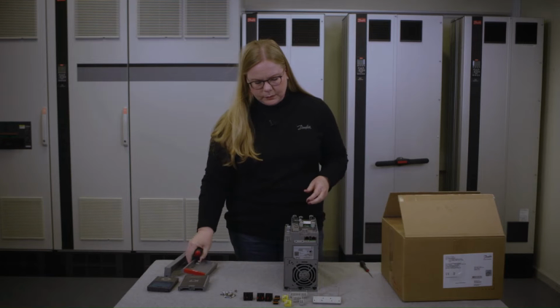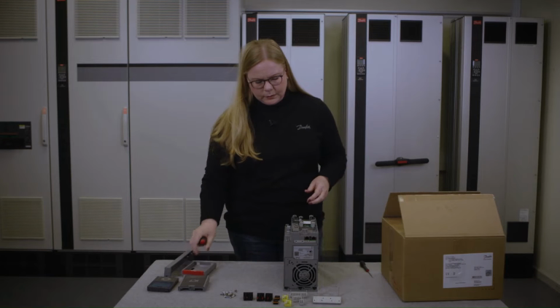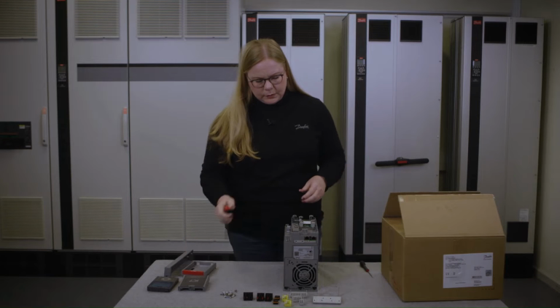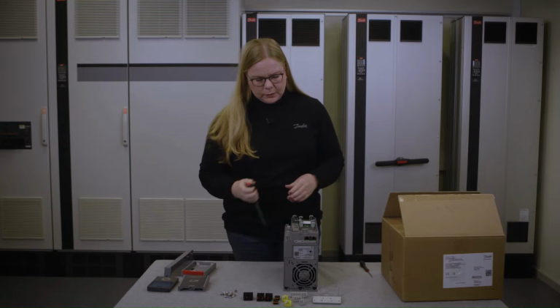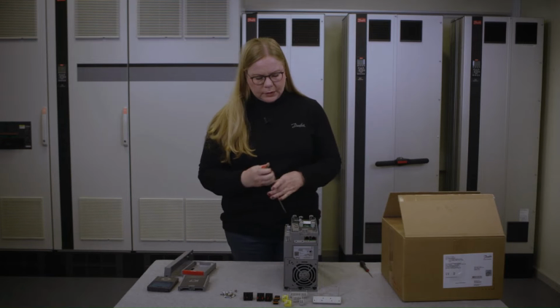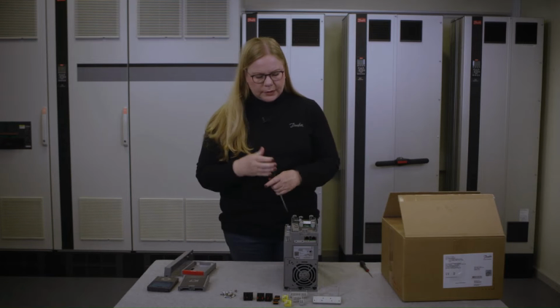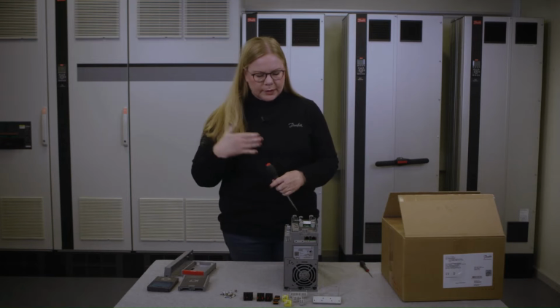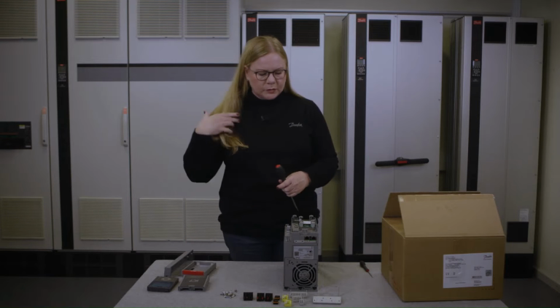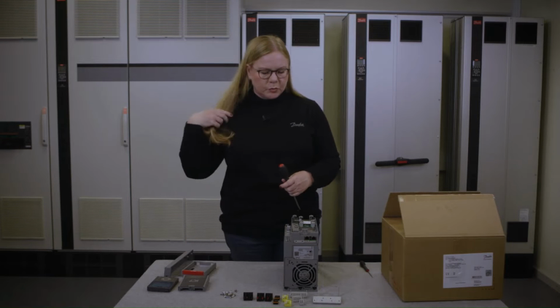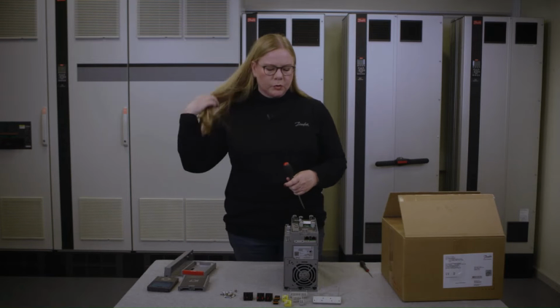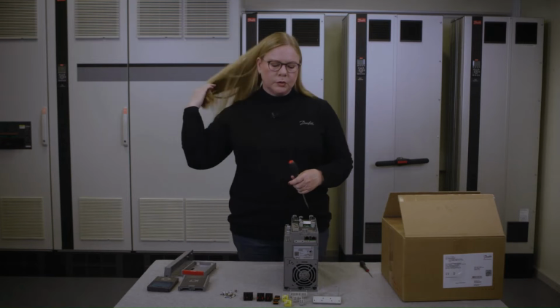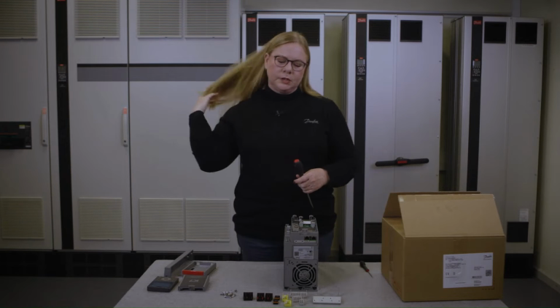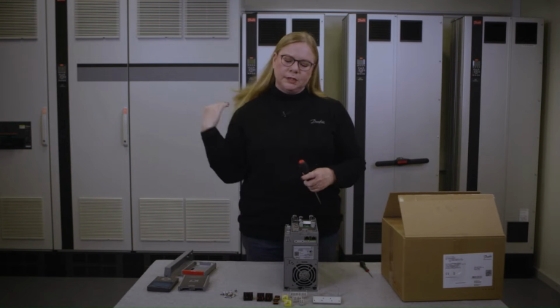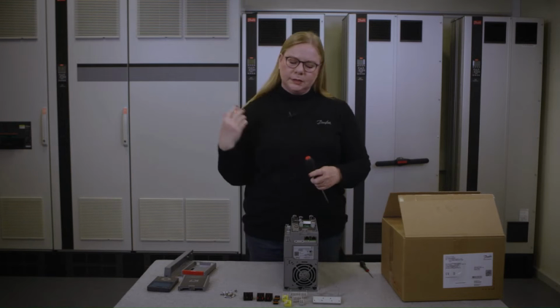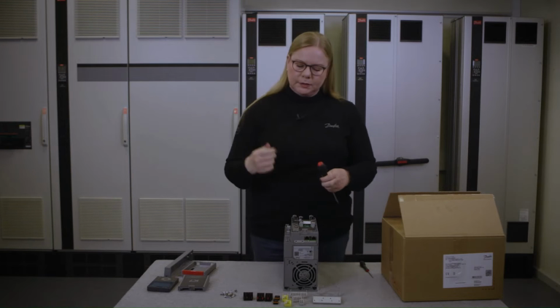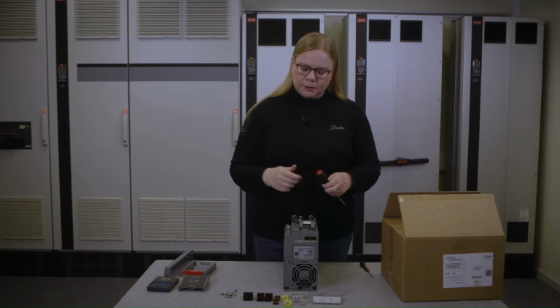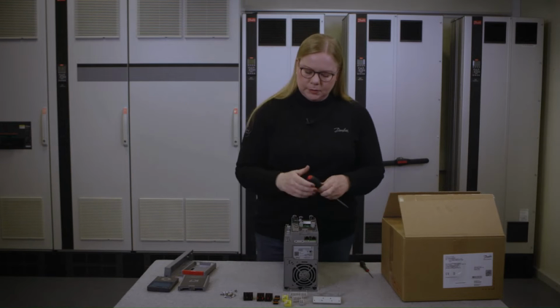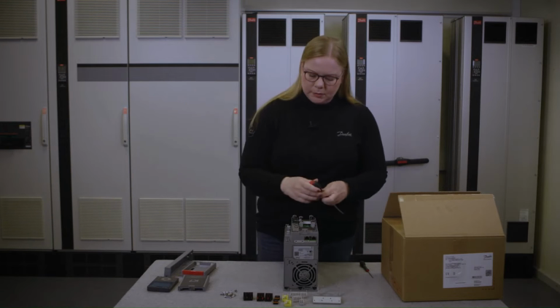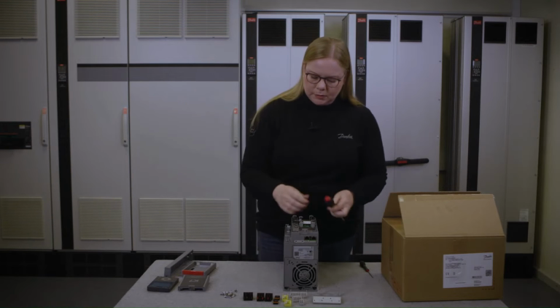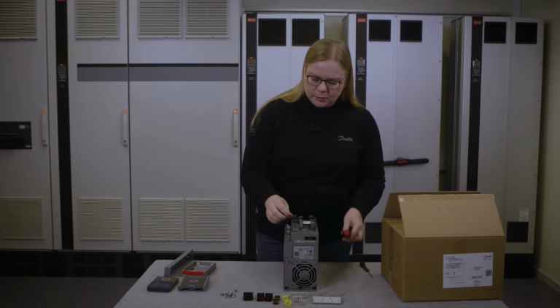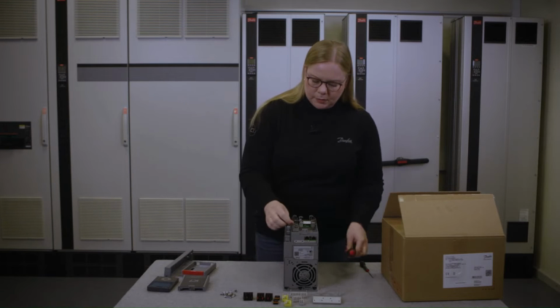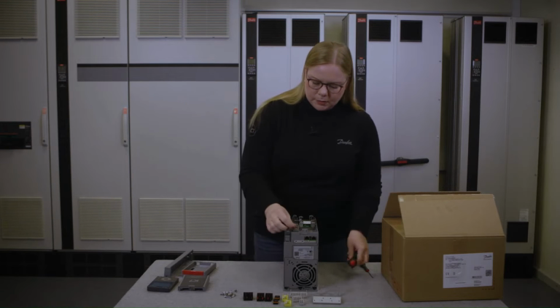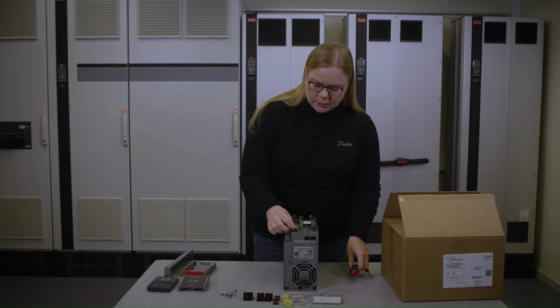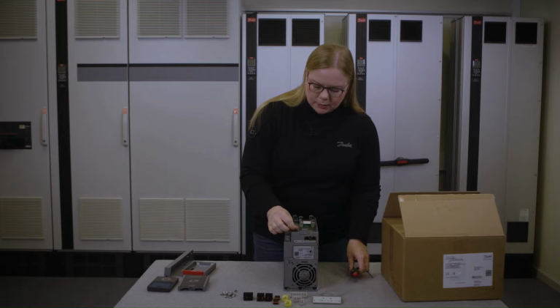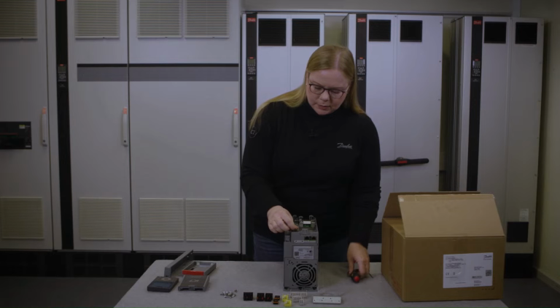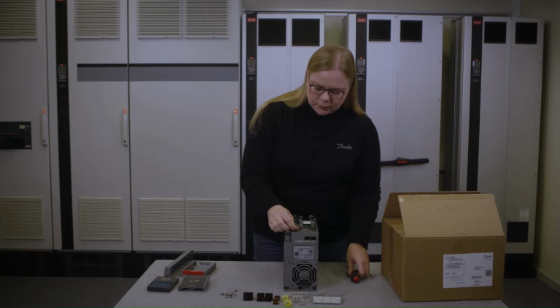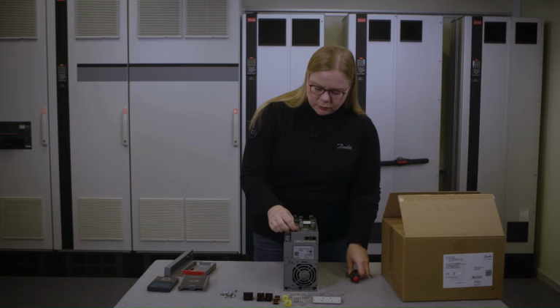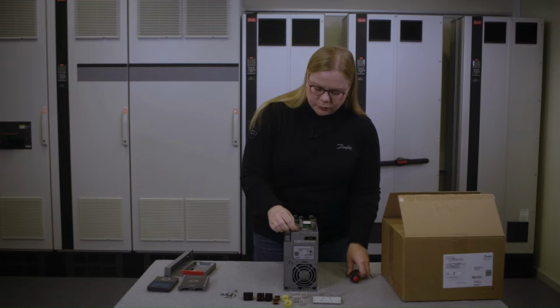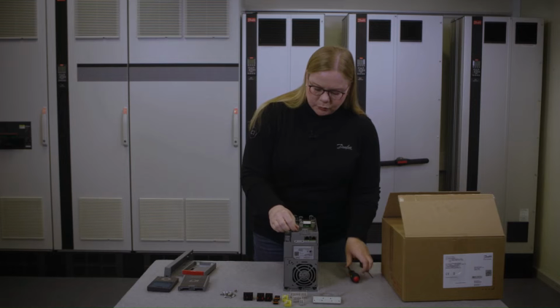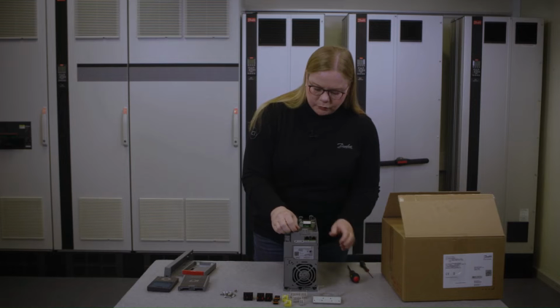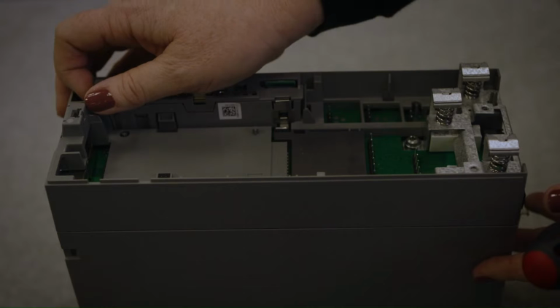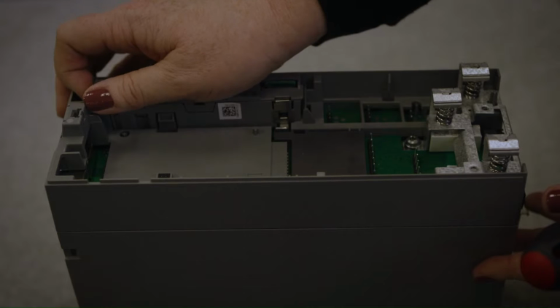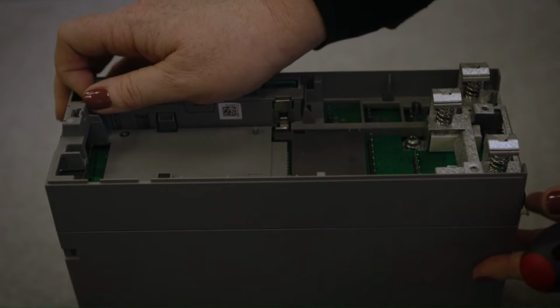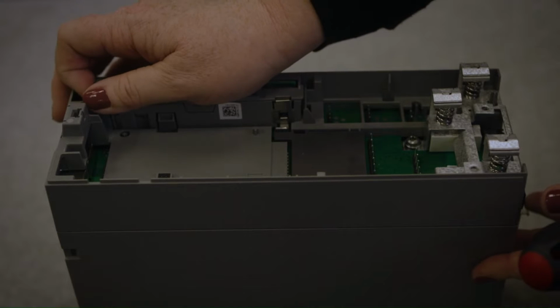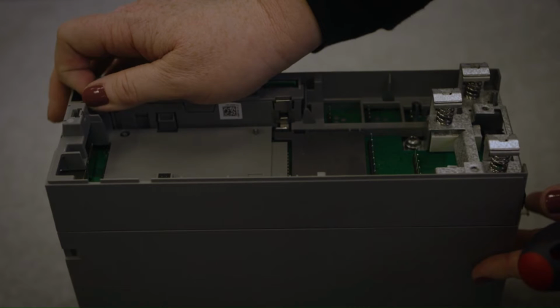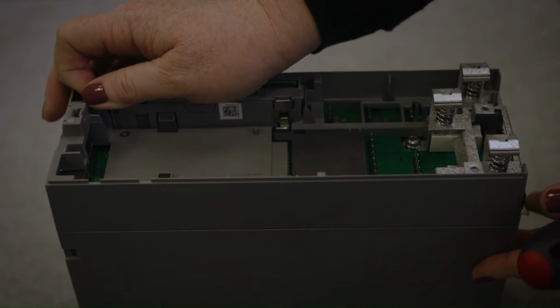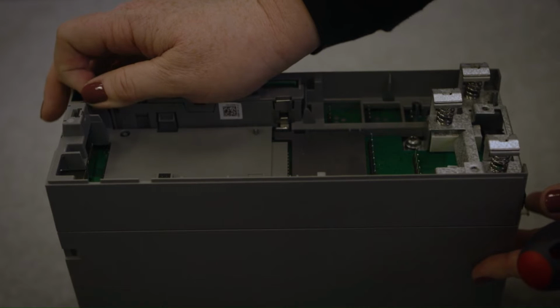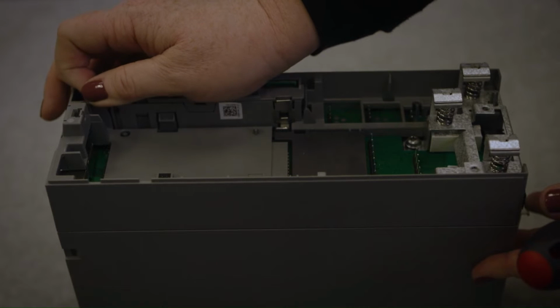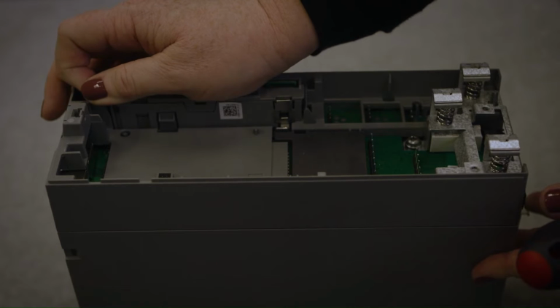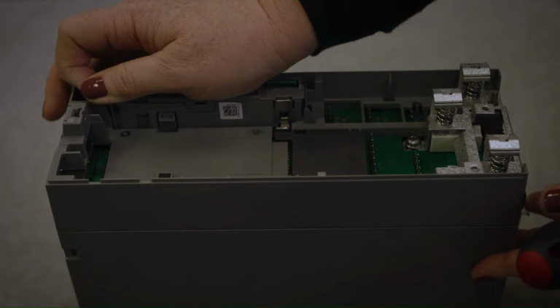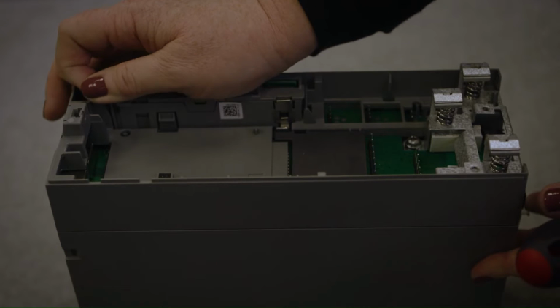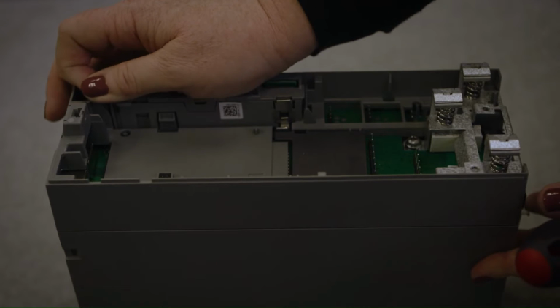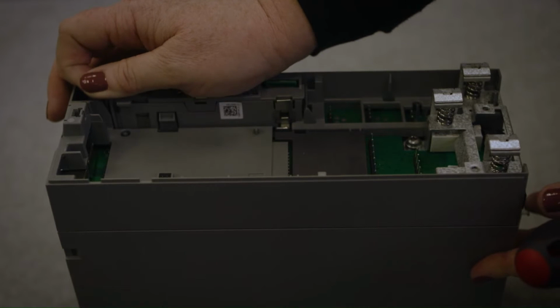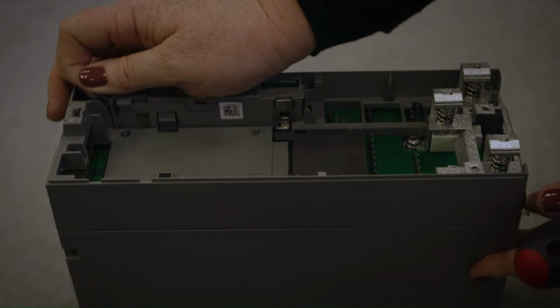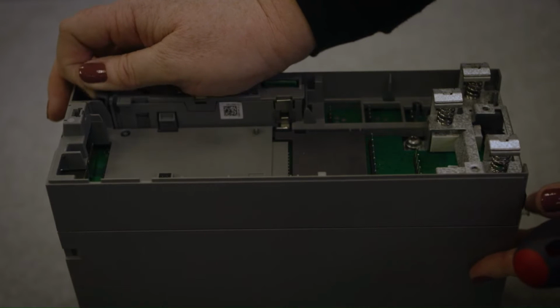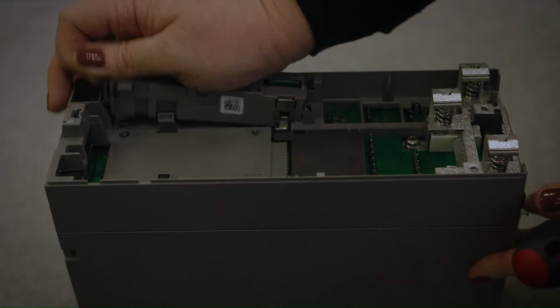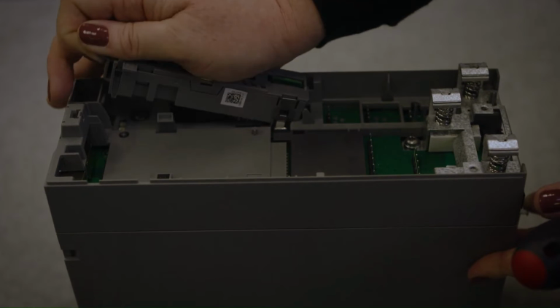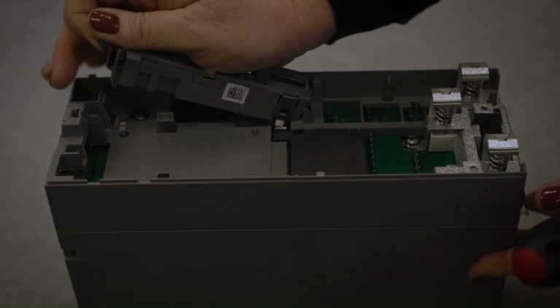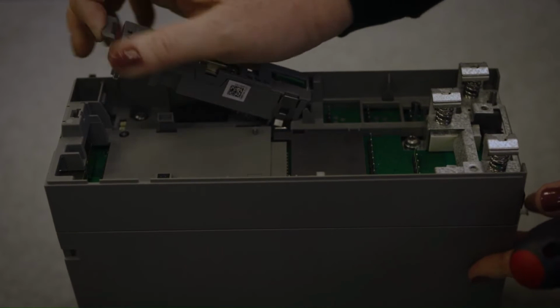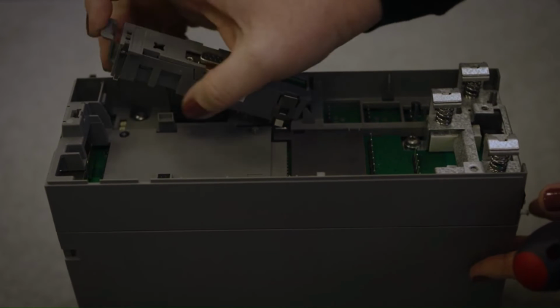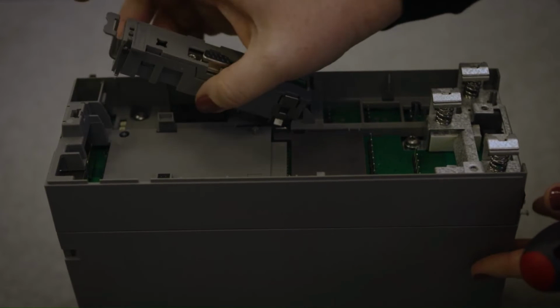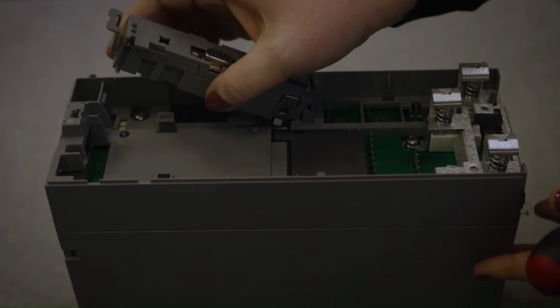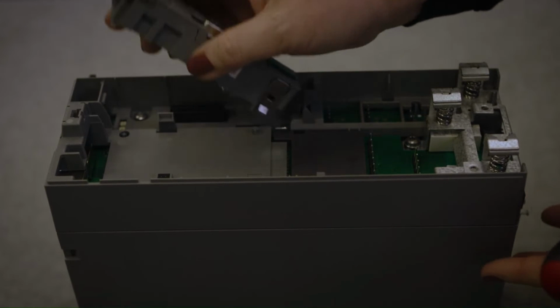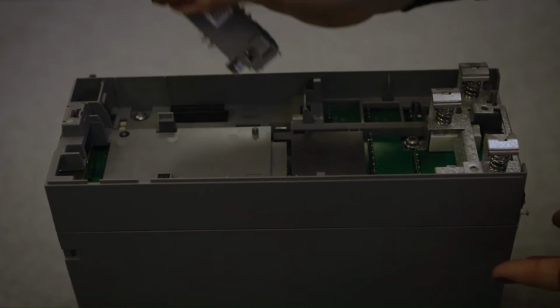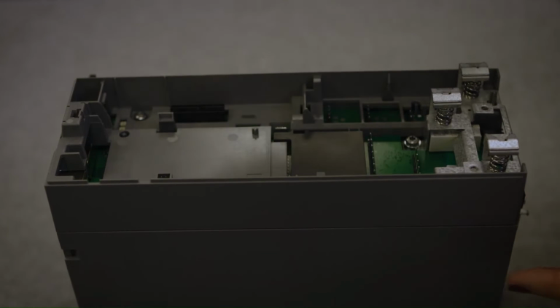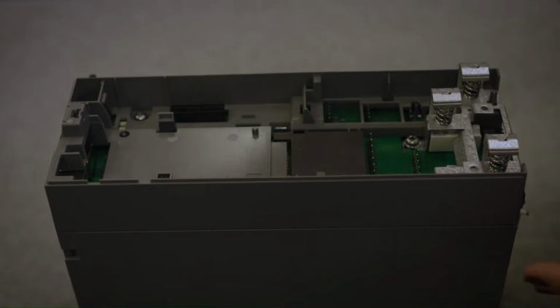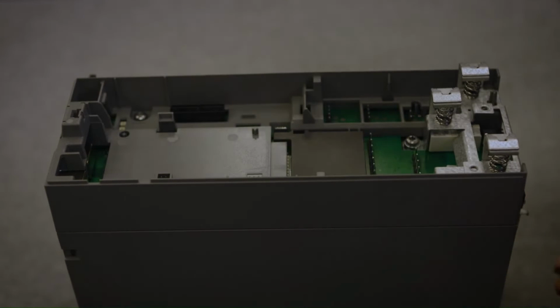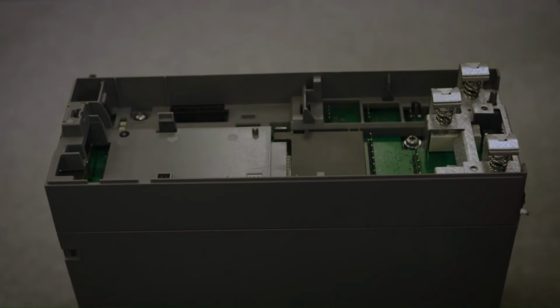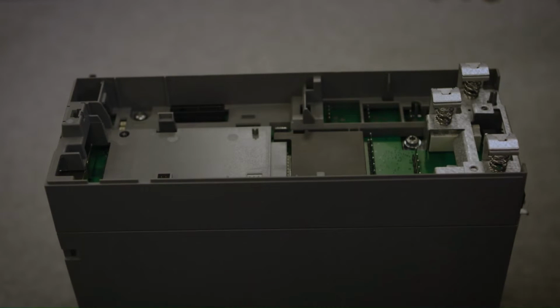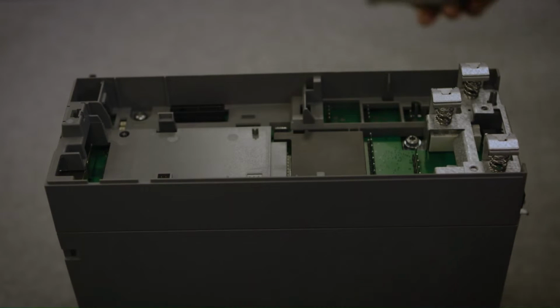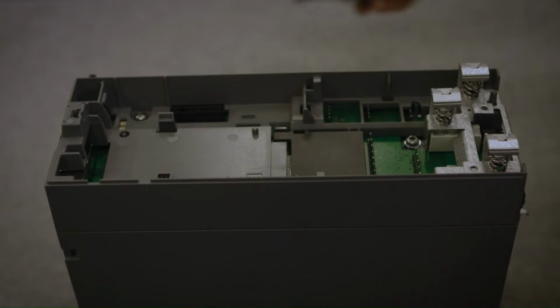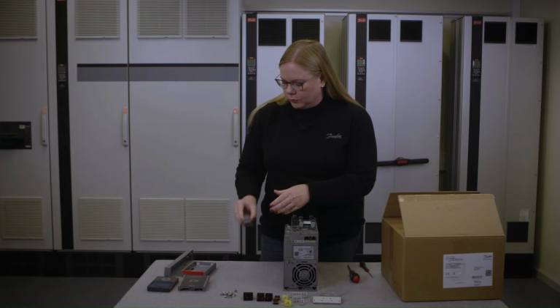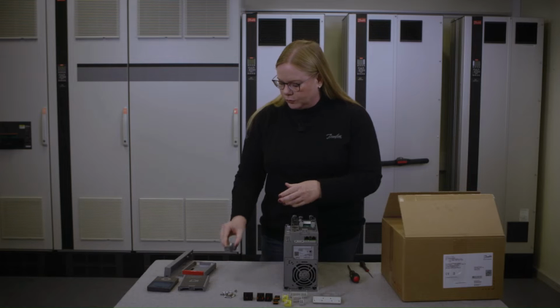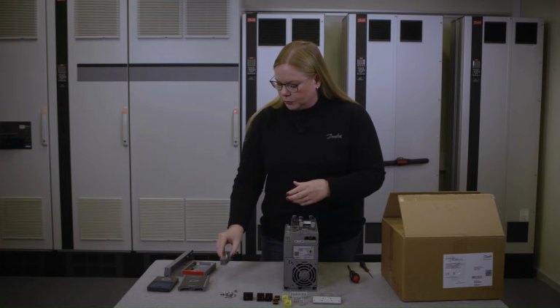Last but not least, let's remove the panel here also.